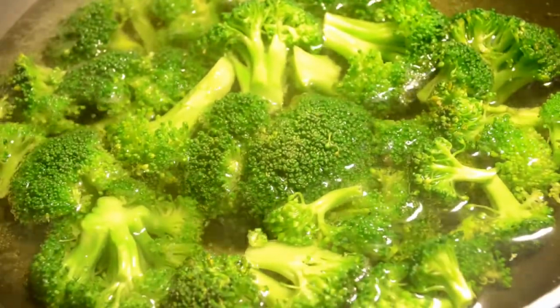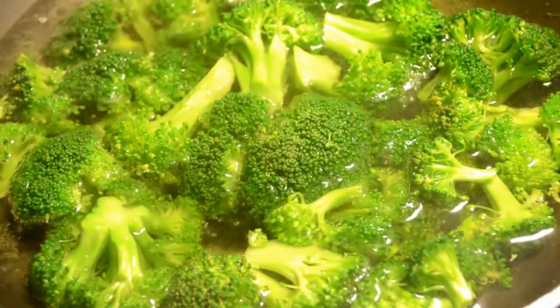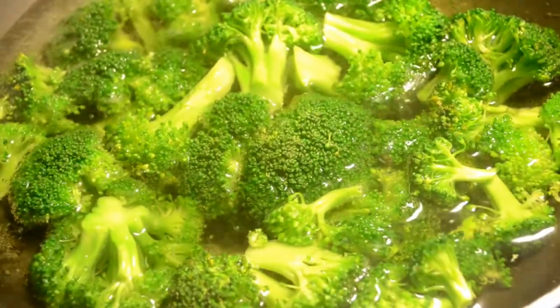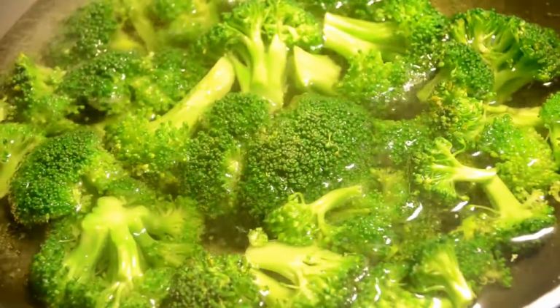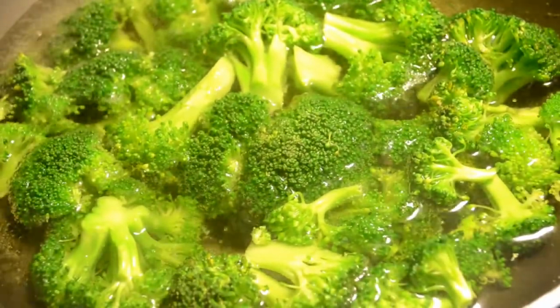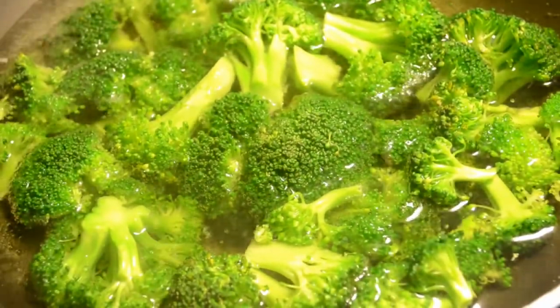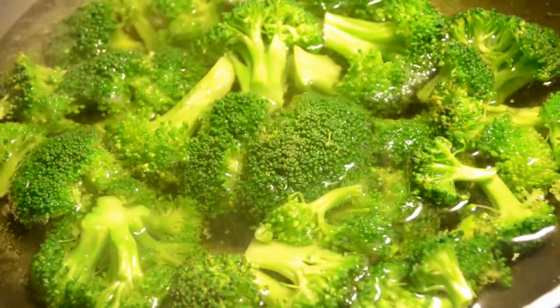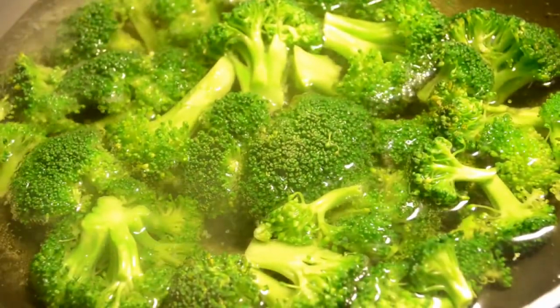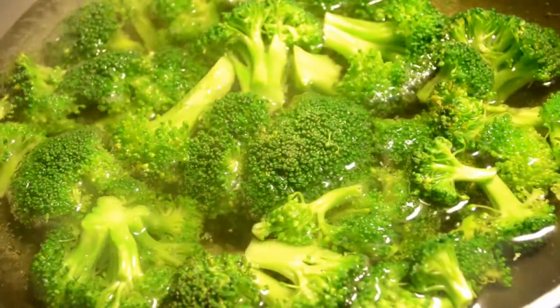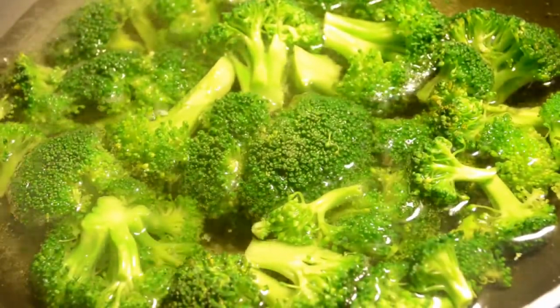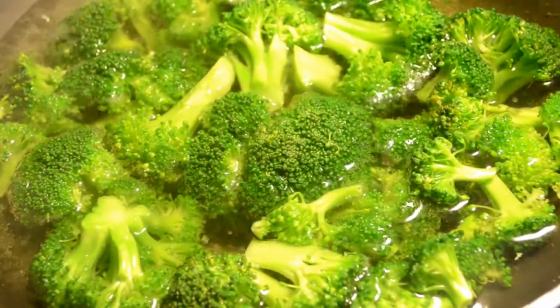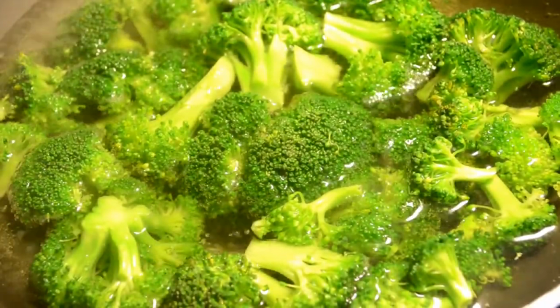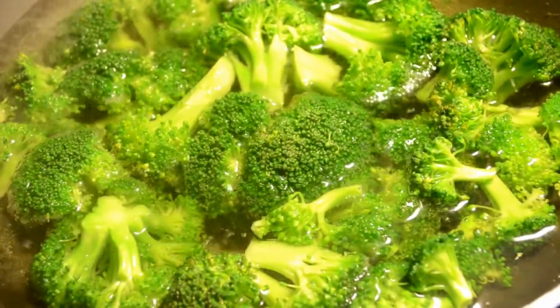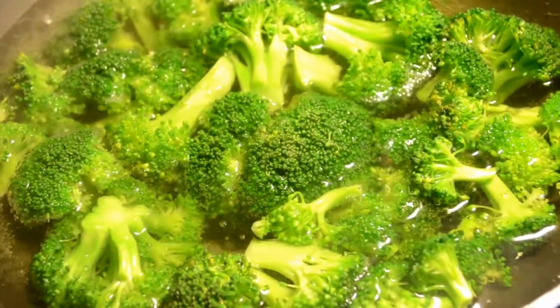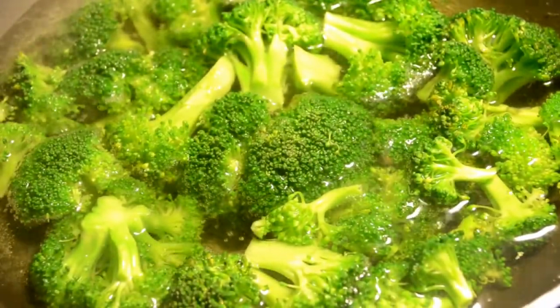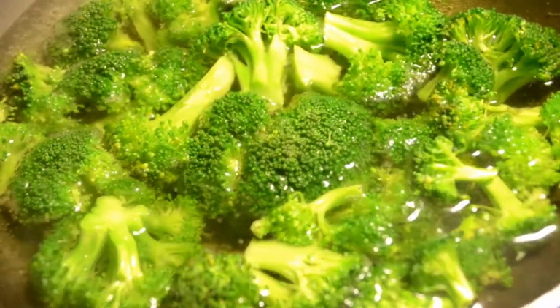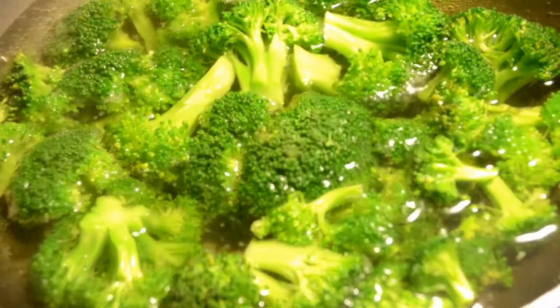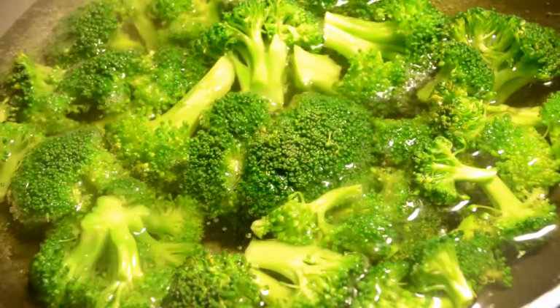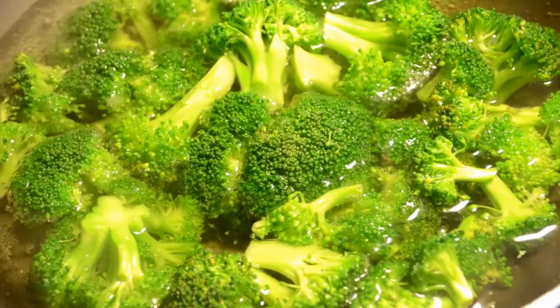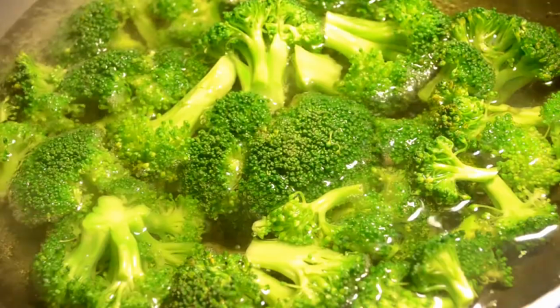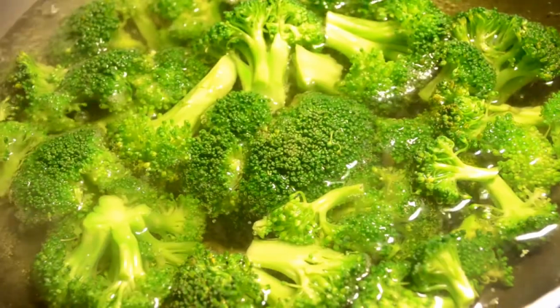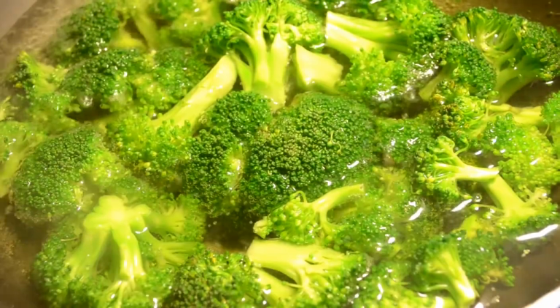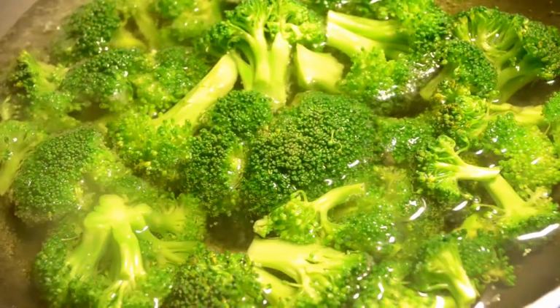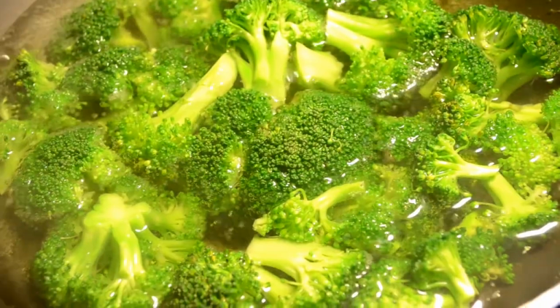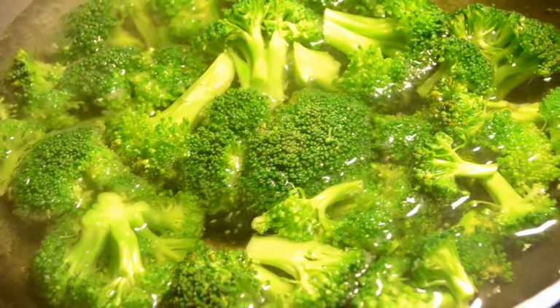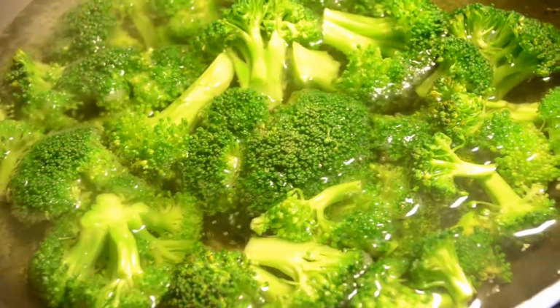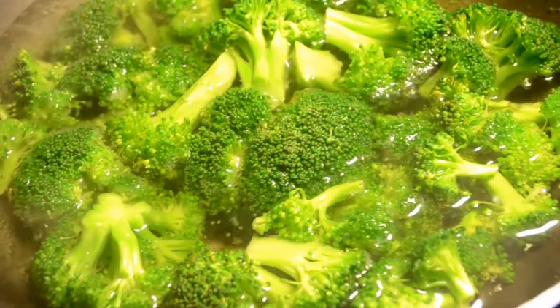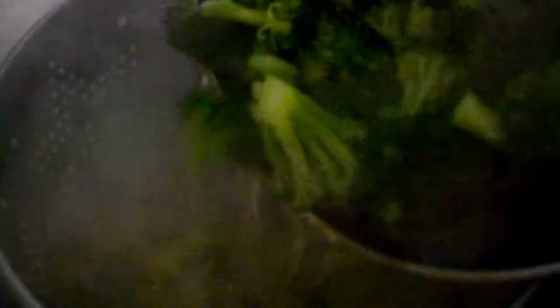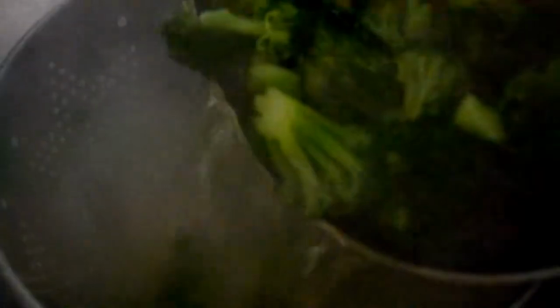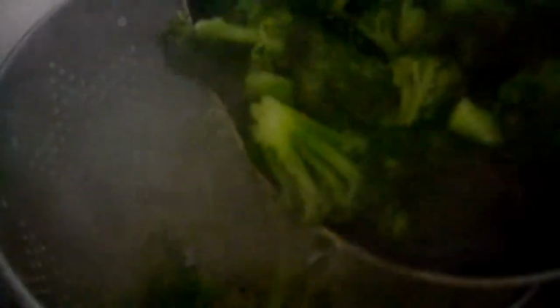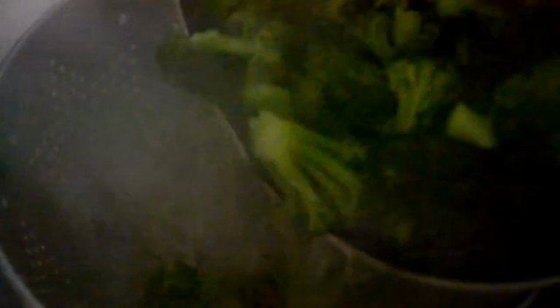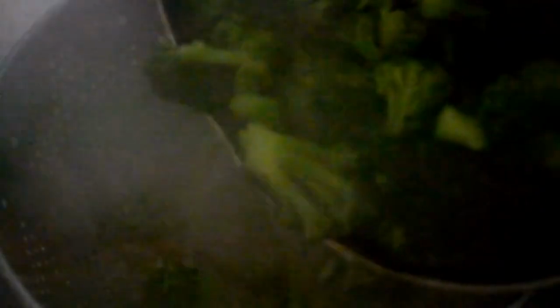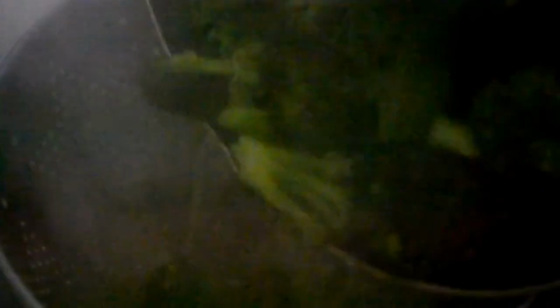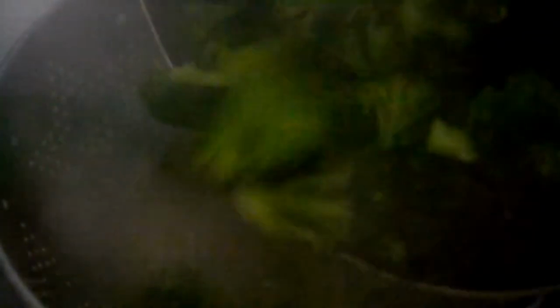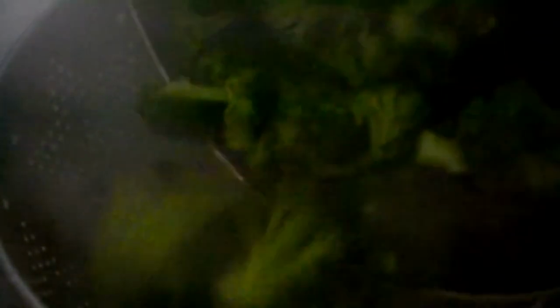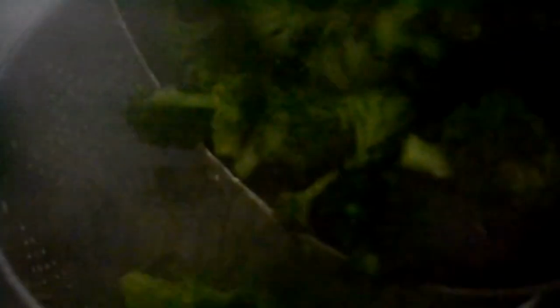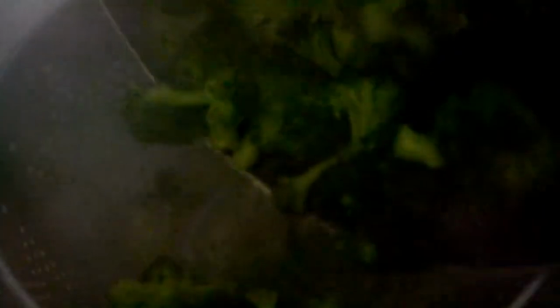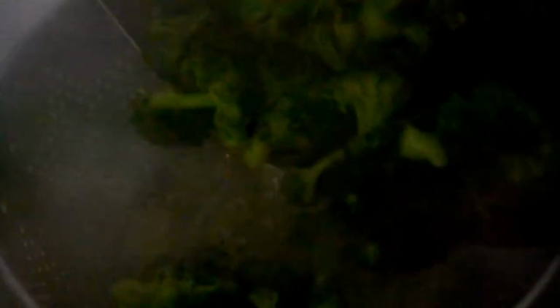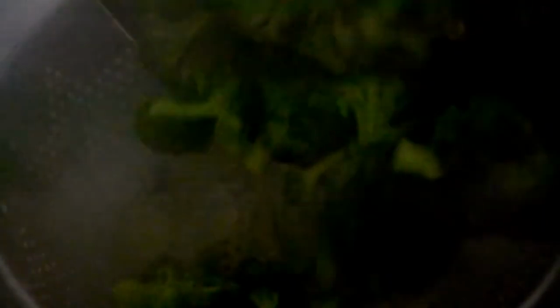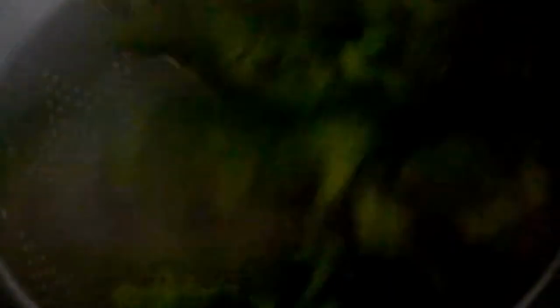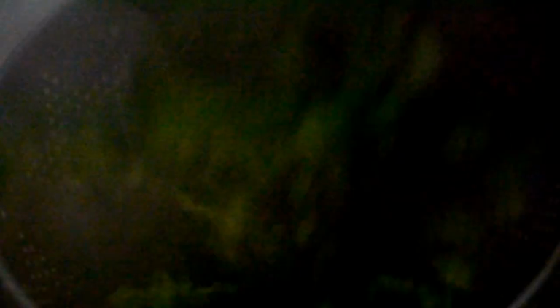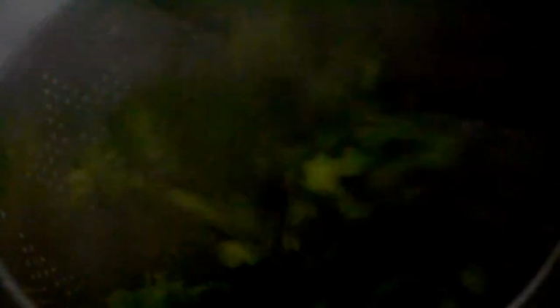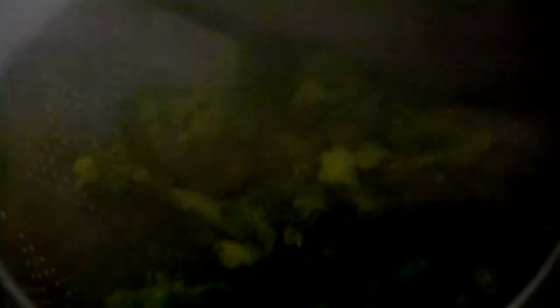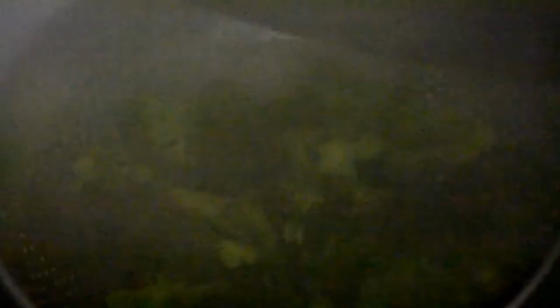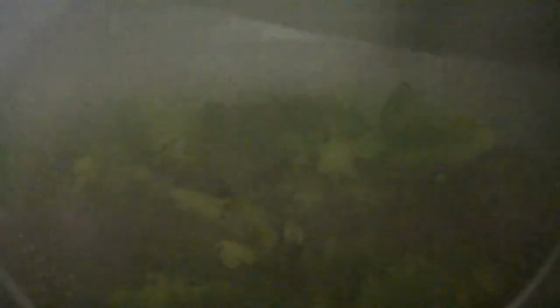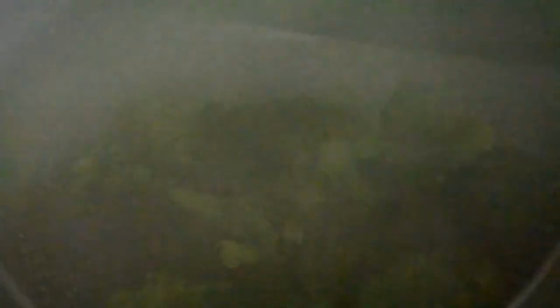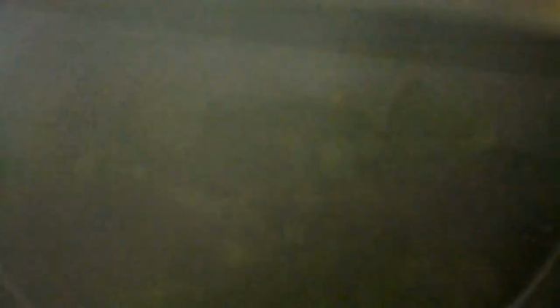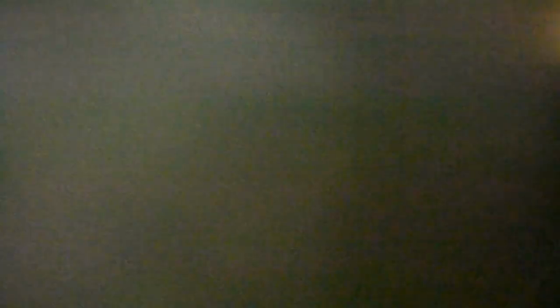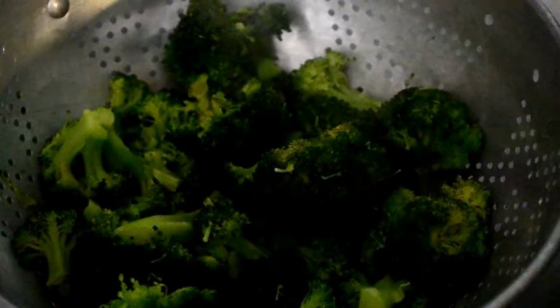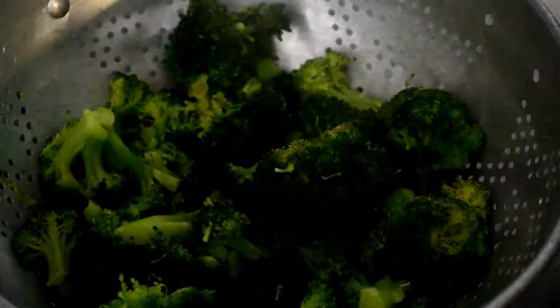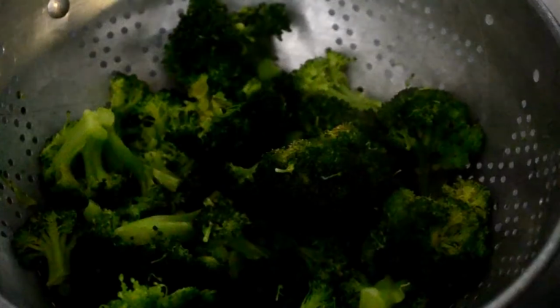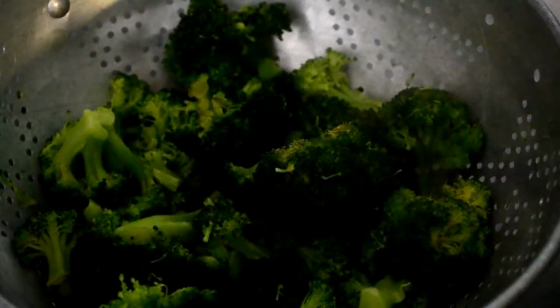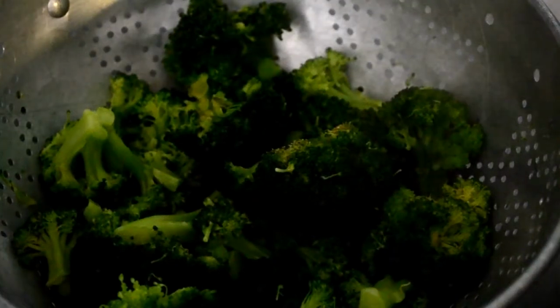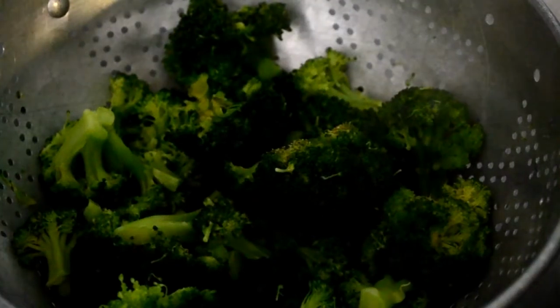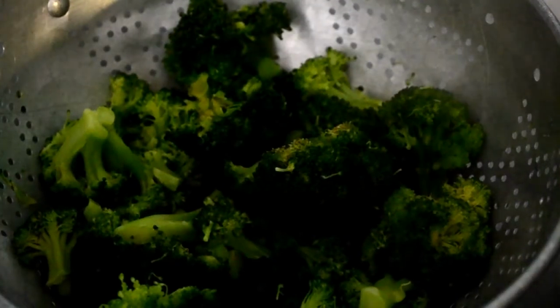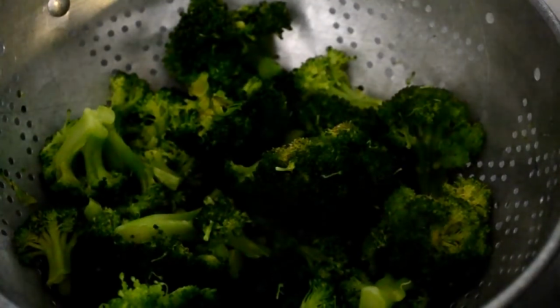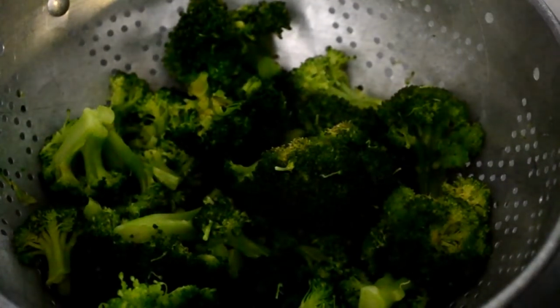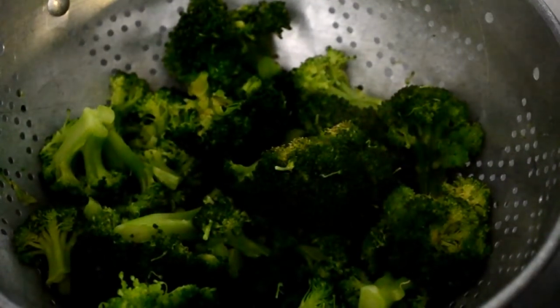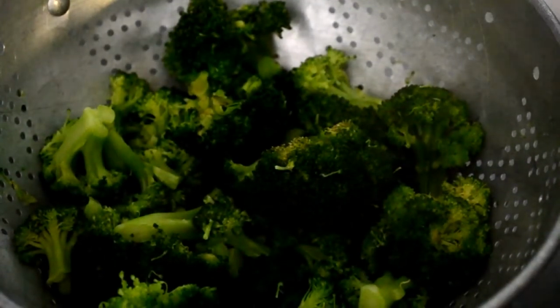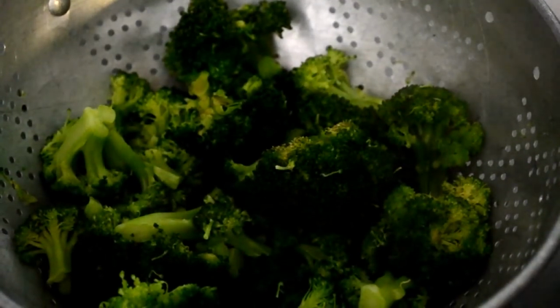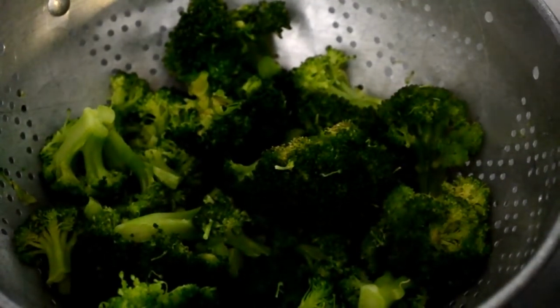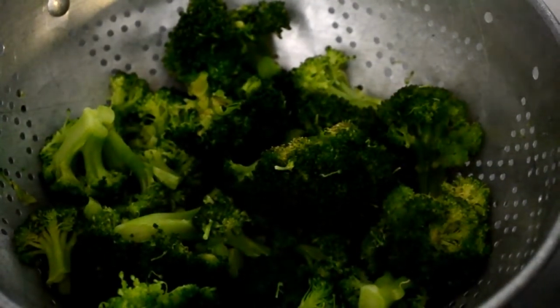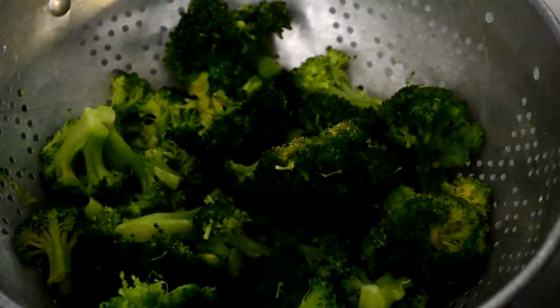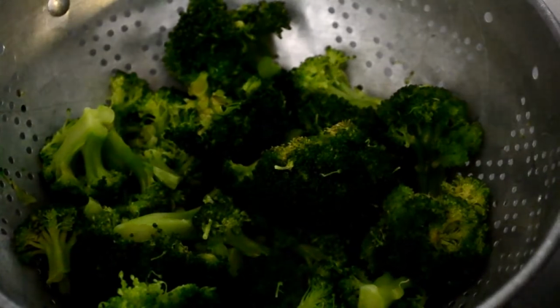Look how green it gets — I love me some broccoli! After four to five minutes, strain it in your colander and let's cook the steak.